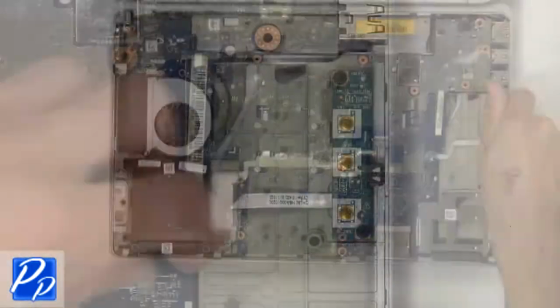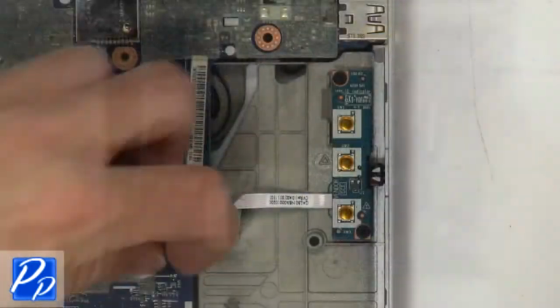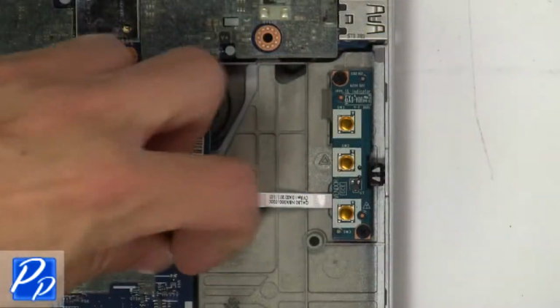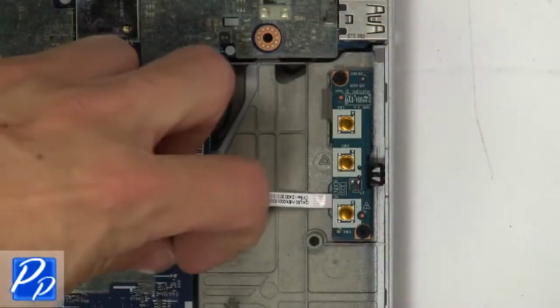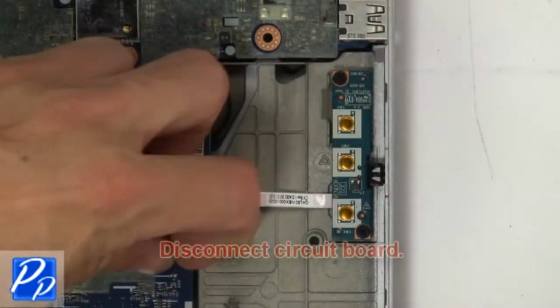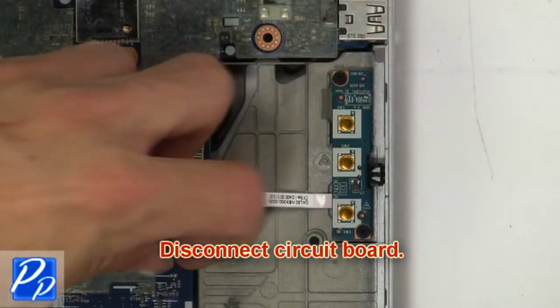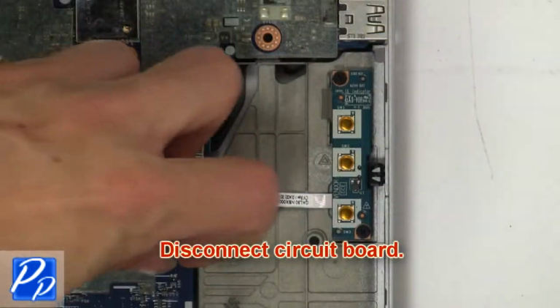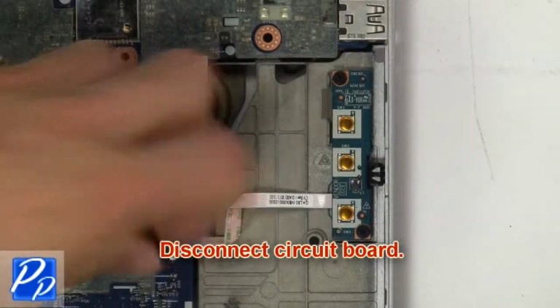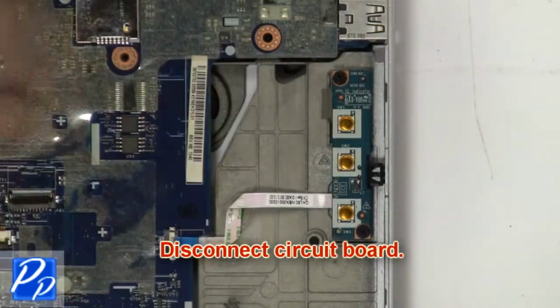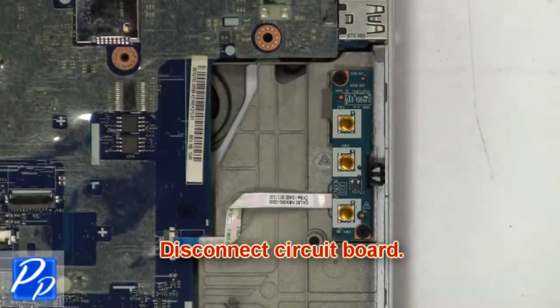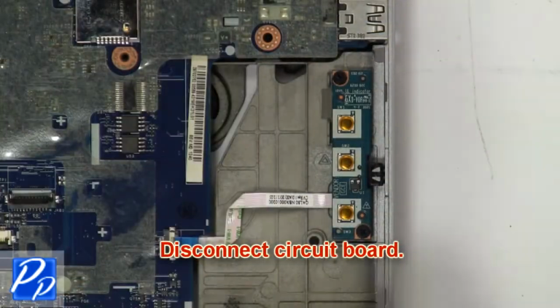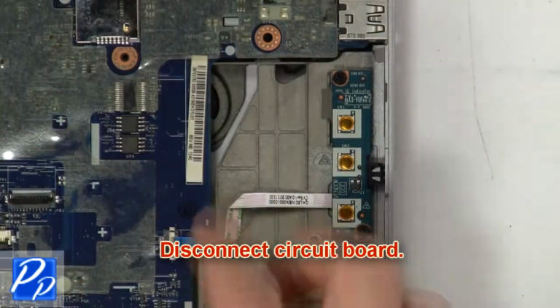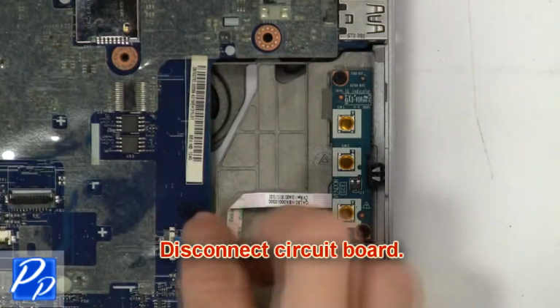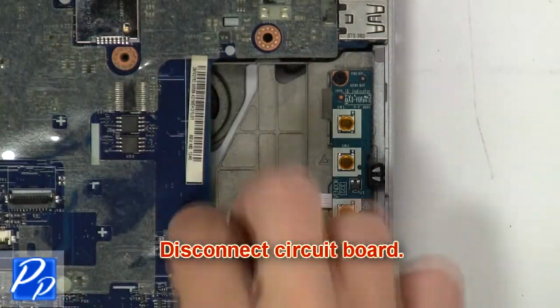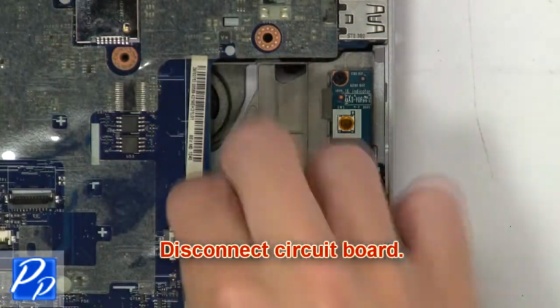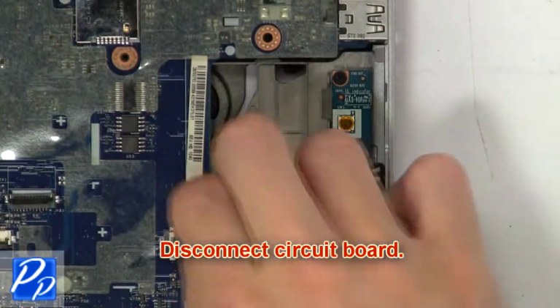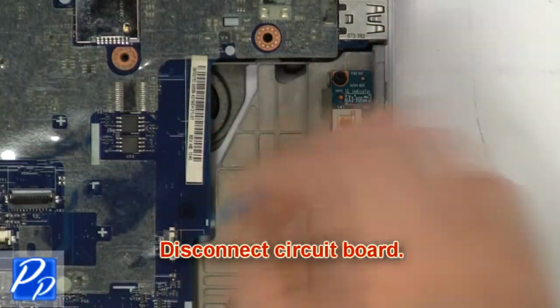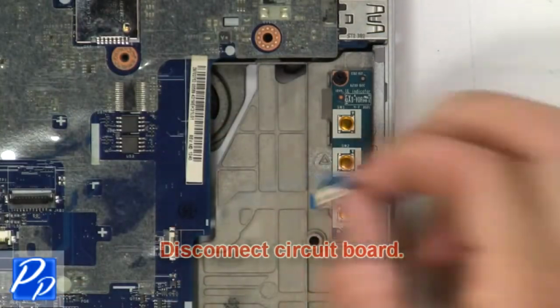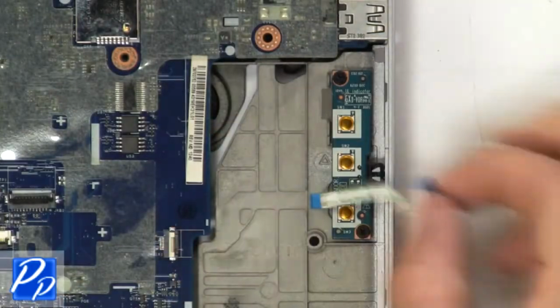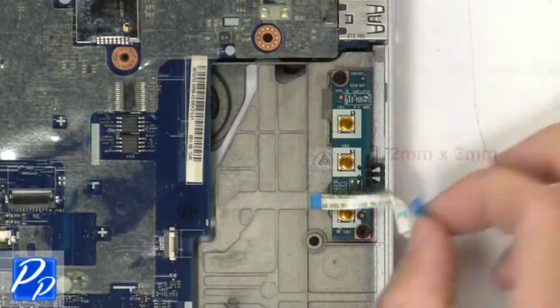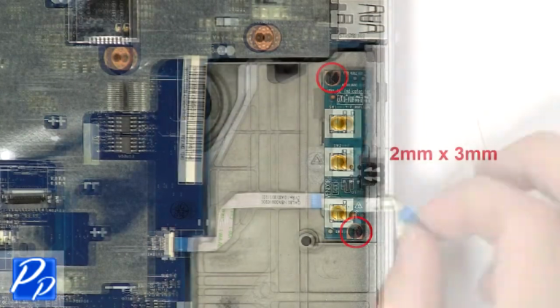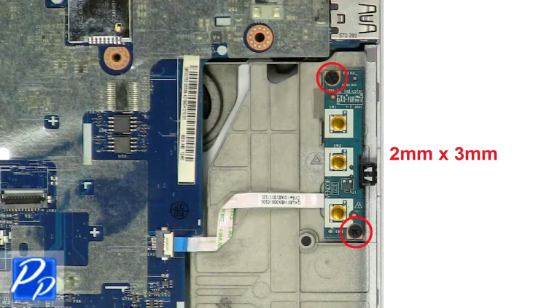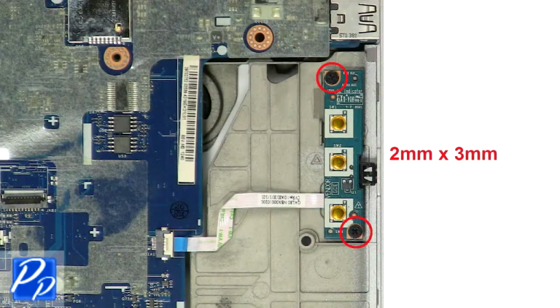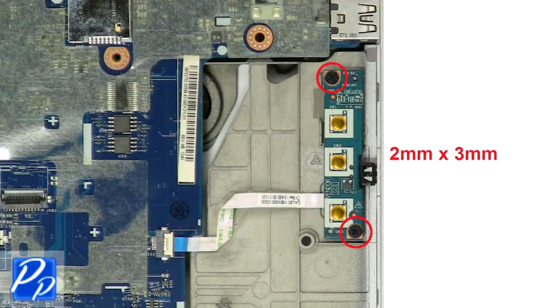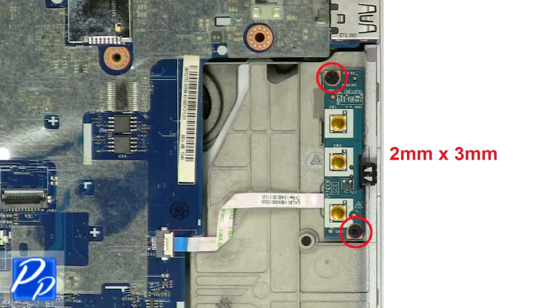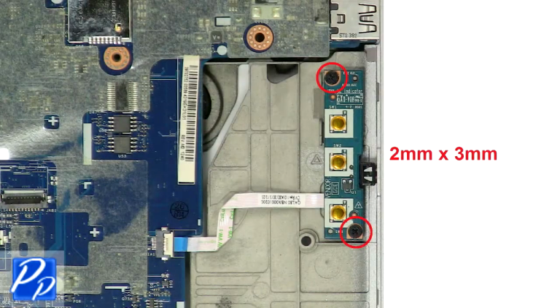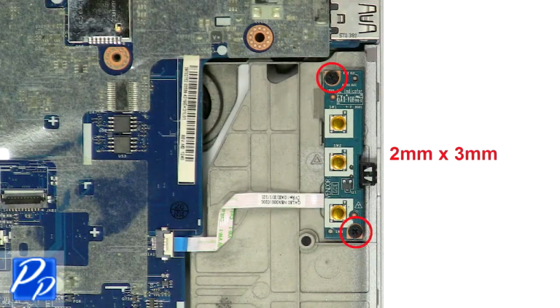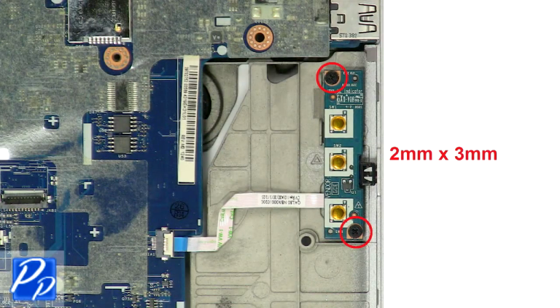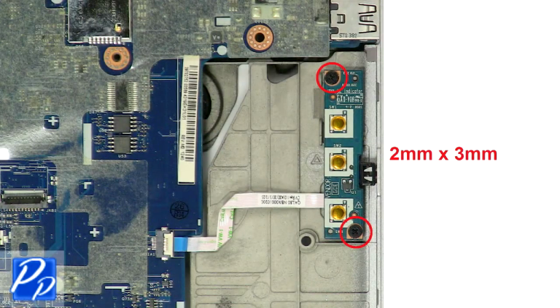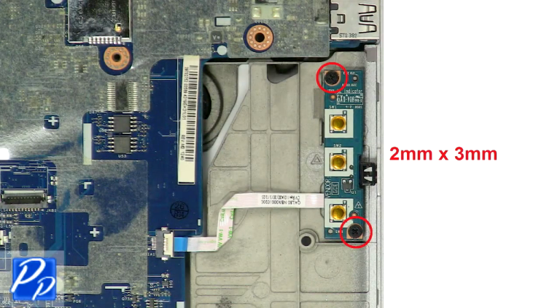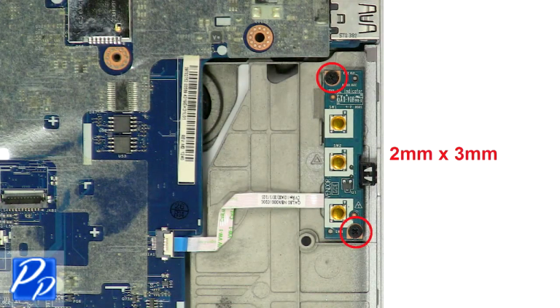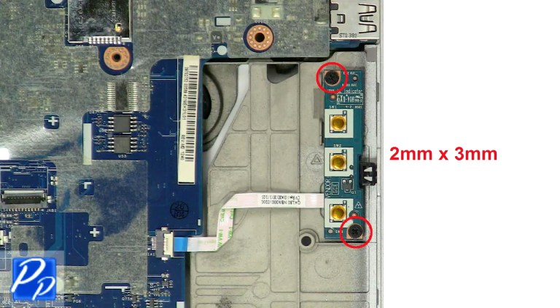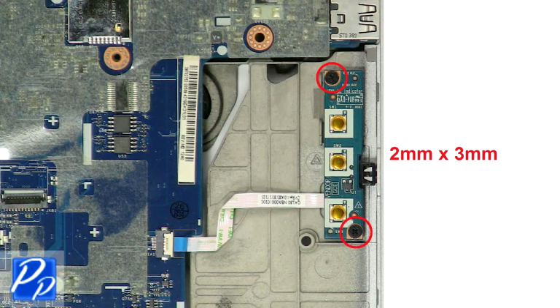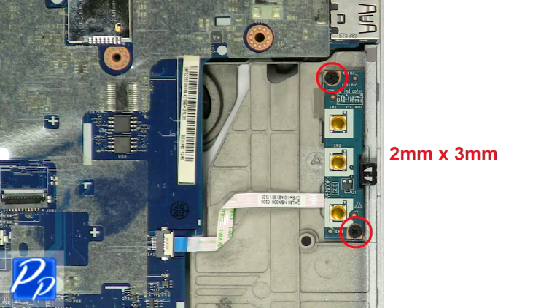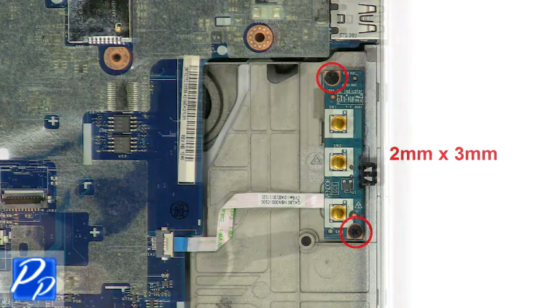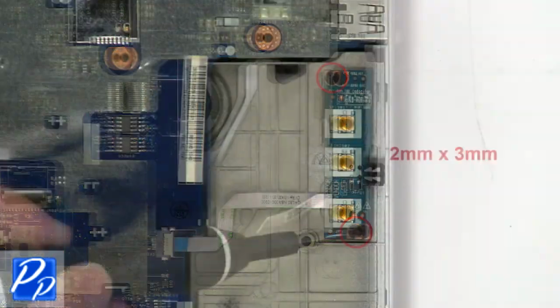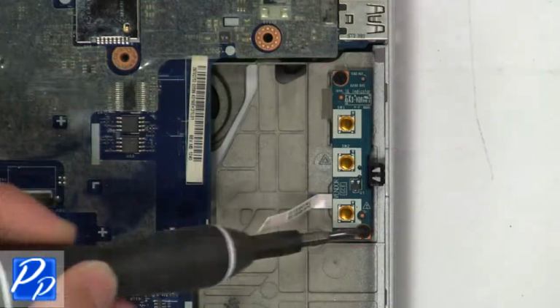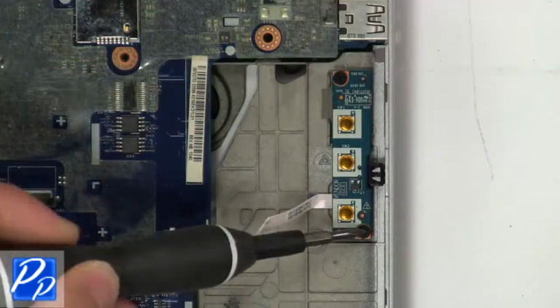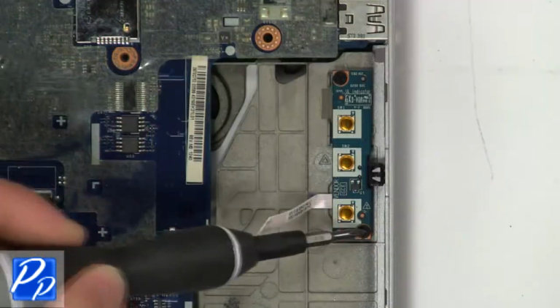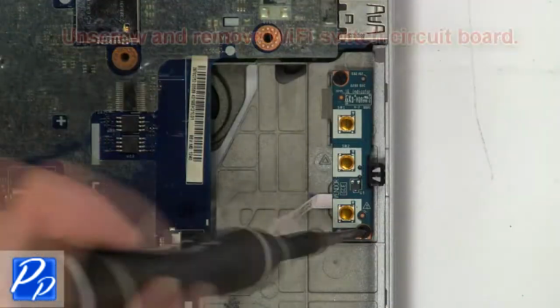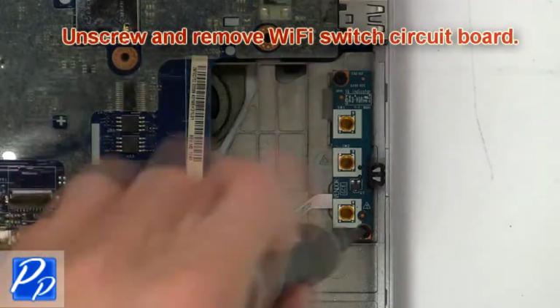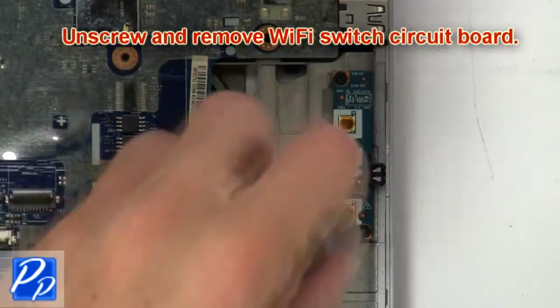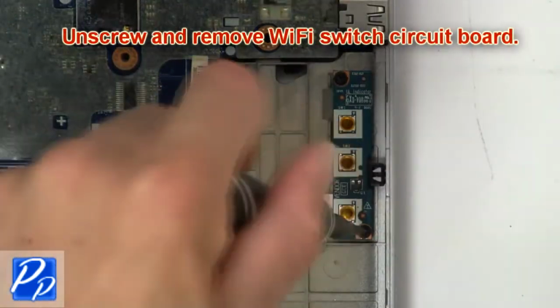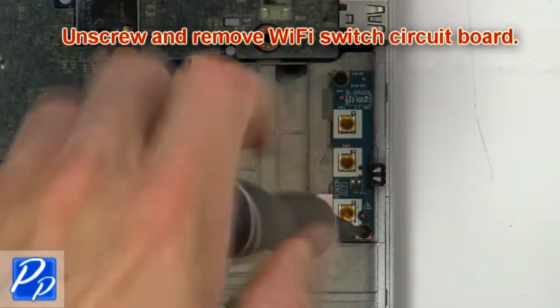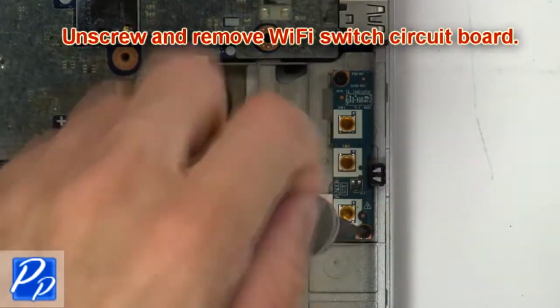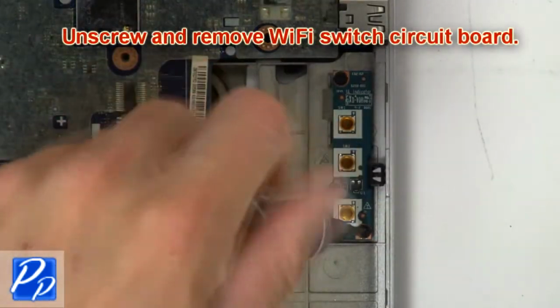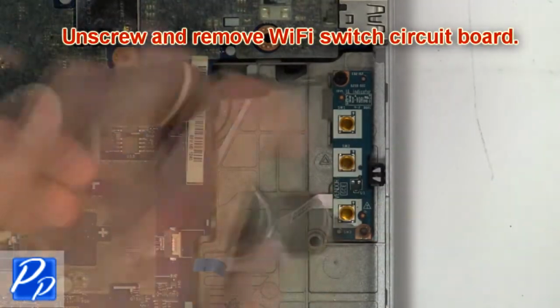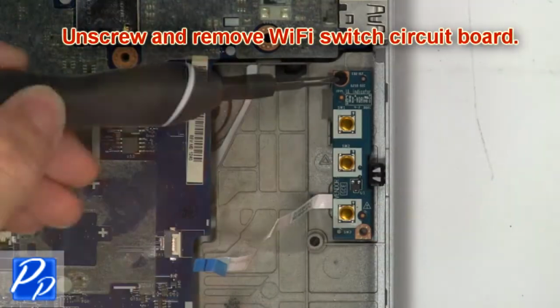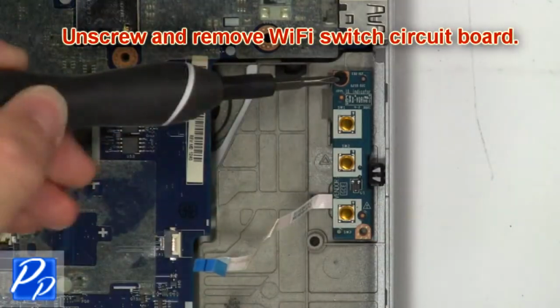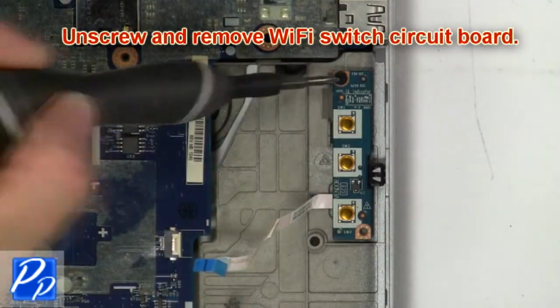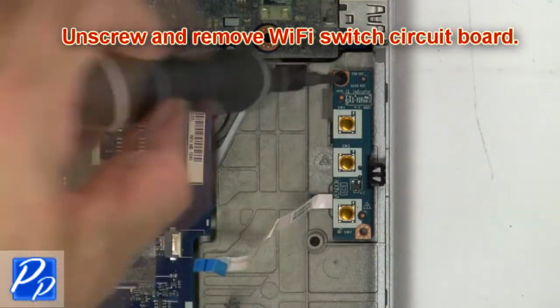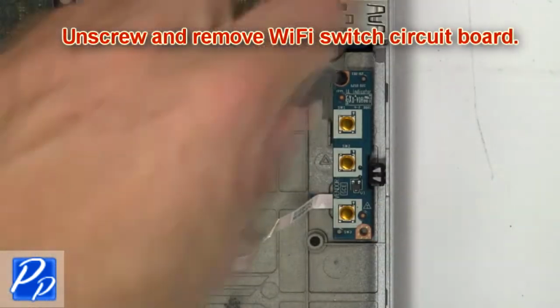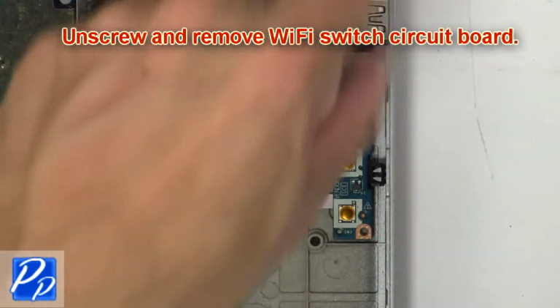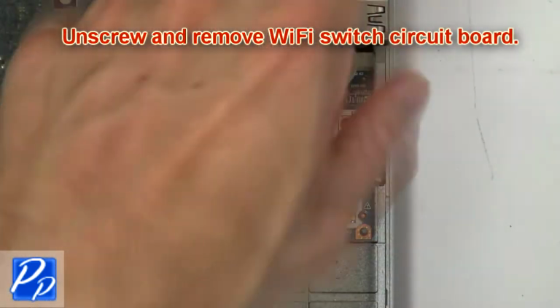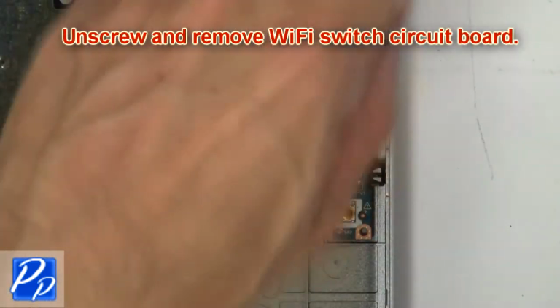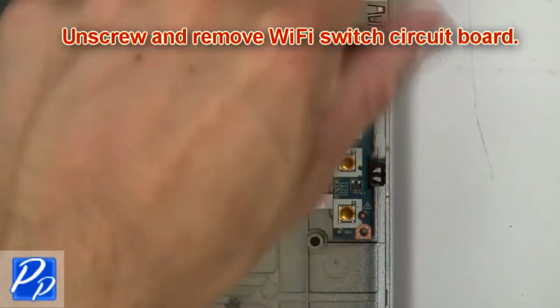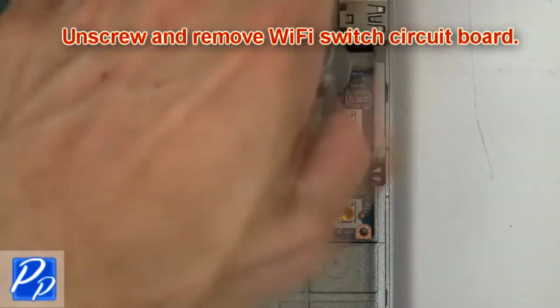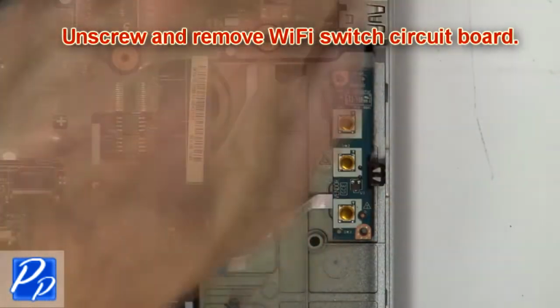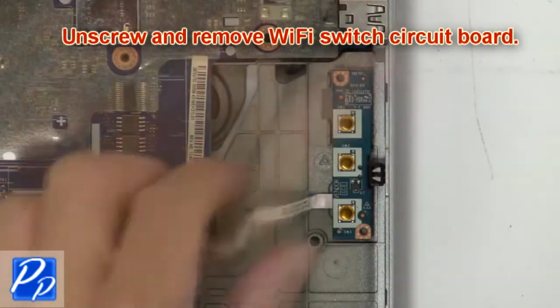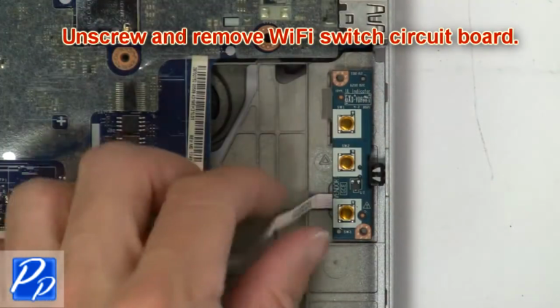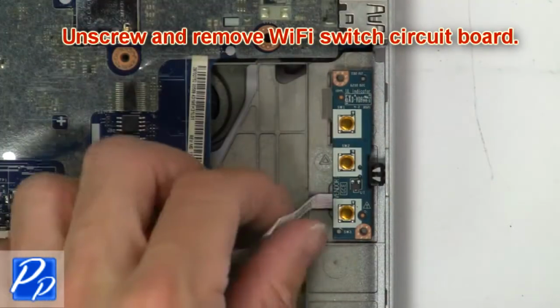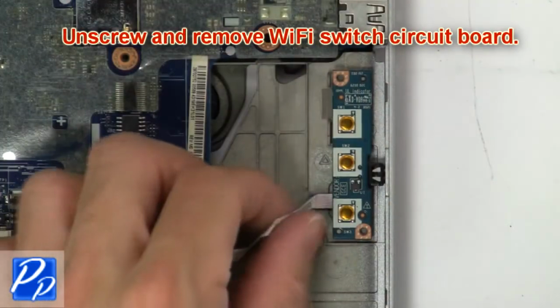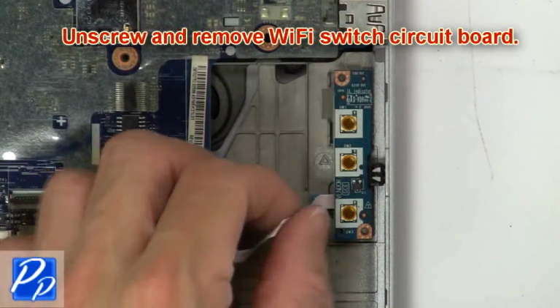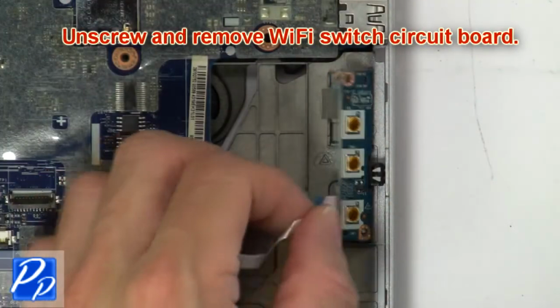Now disconnect circuit board. Then unscrew and remove WiFi Switch circuit board.